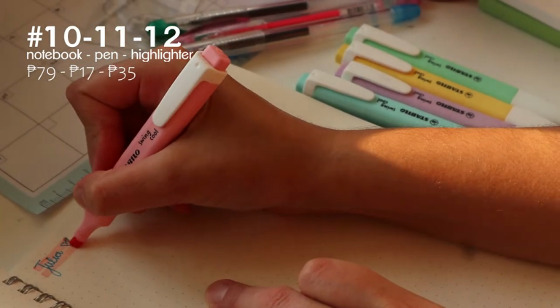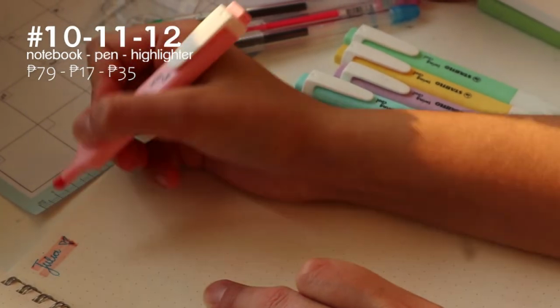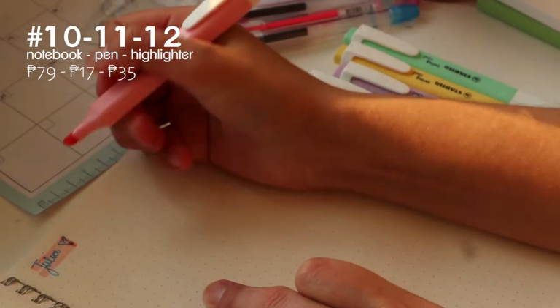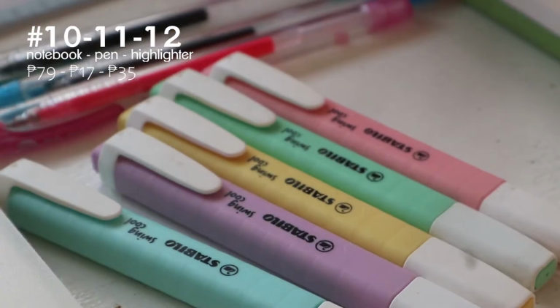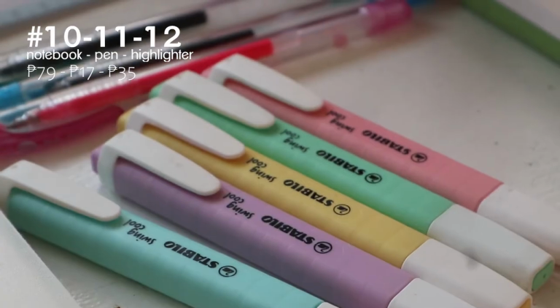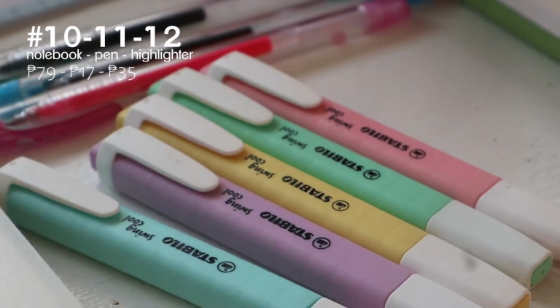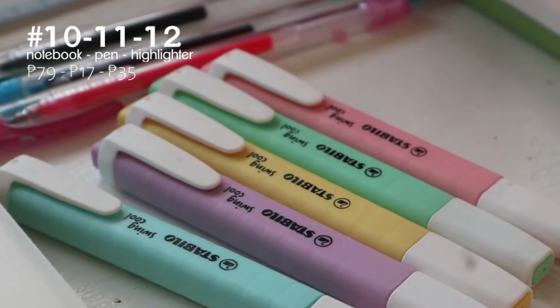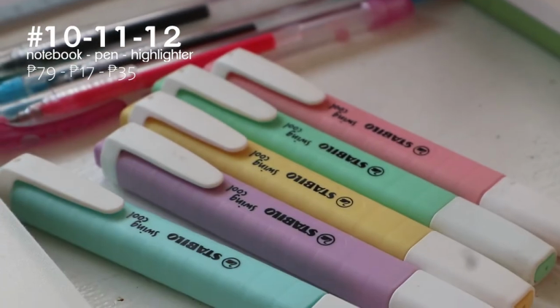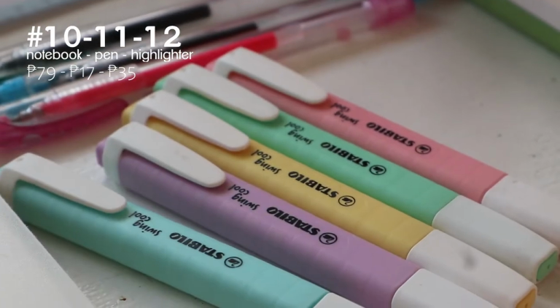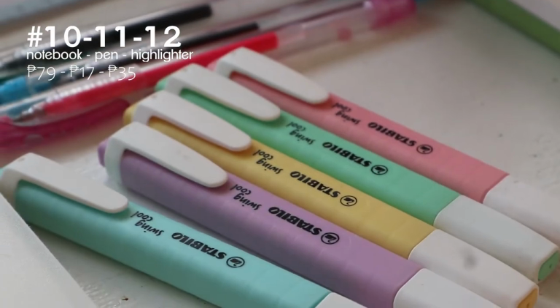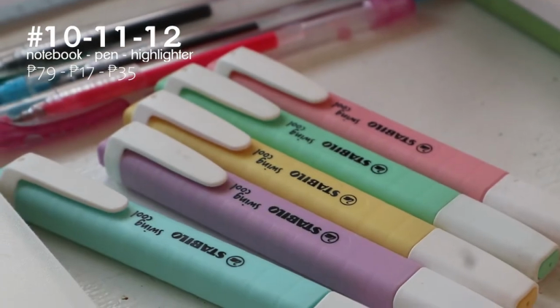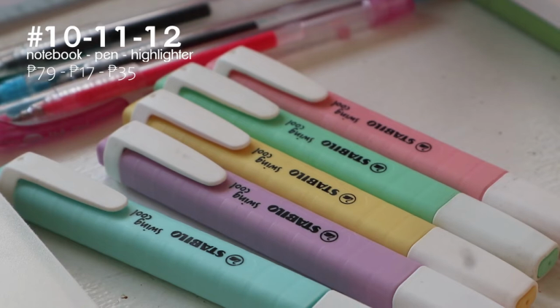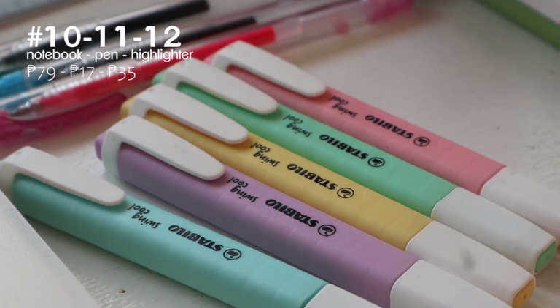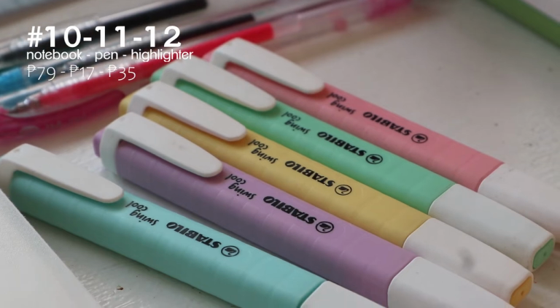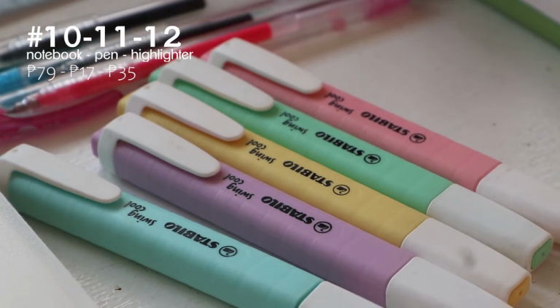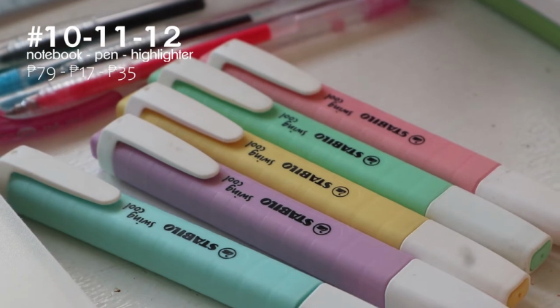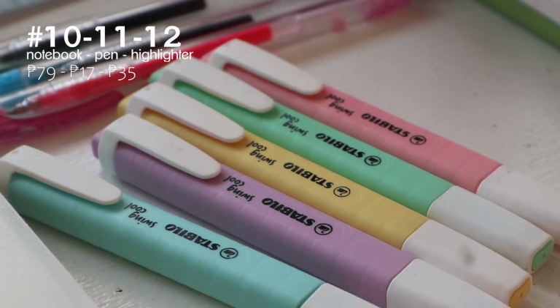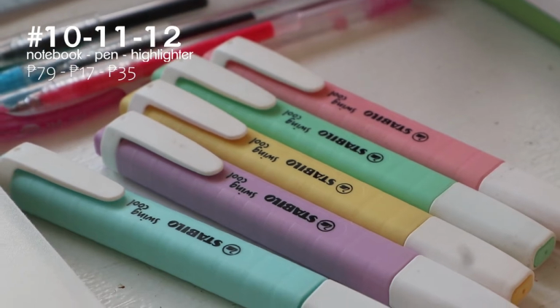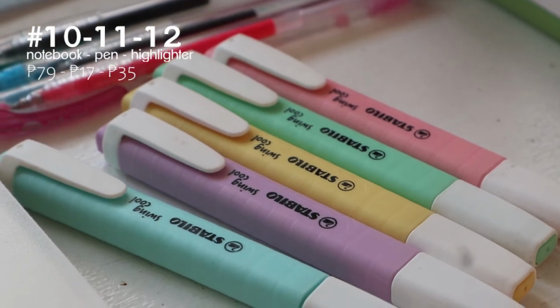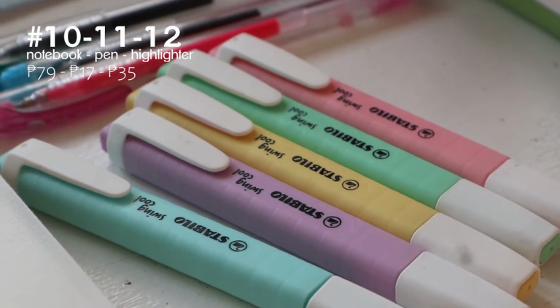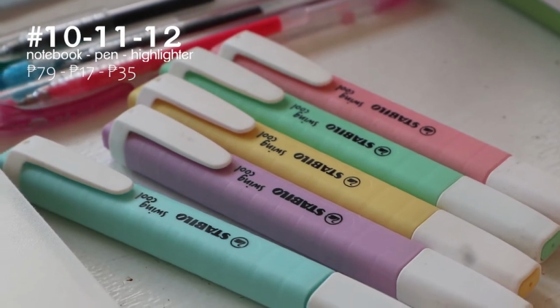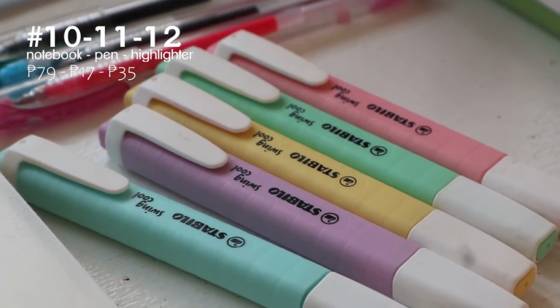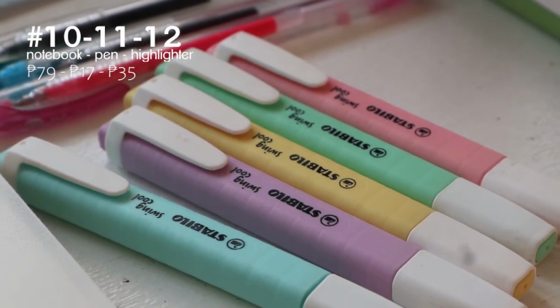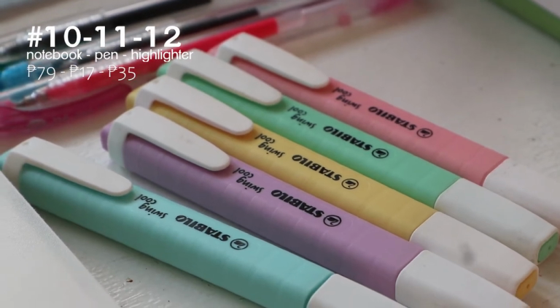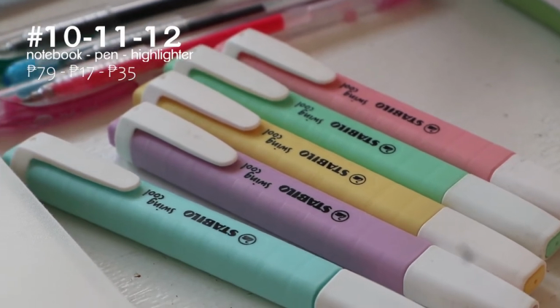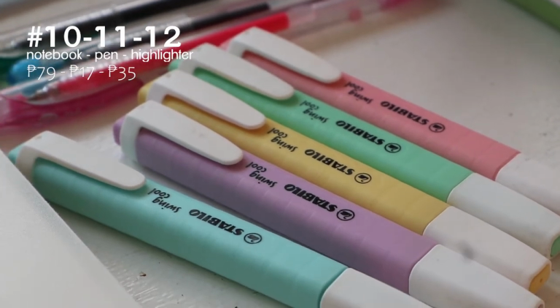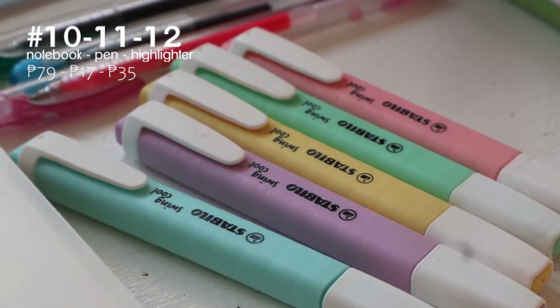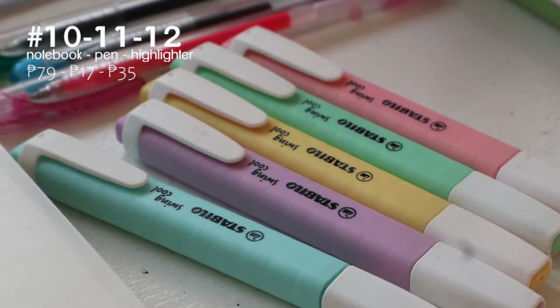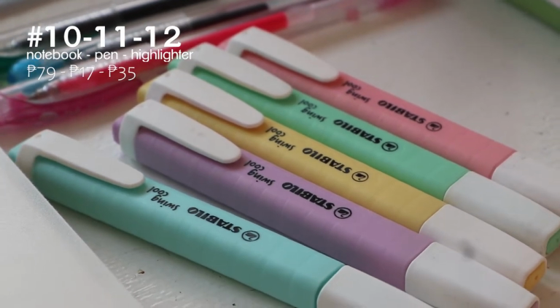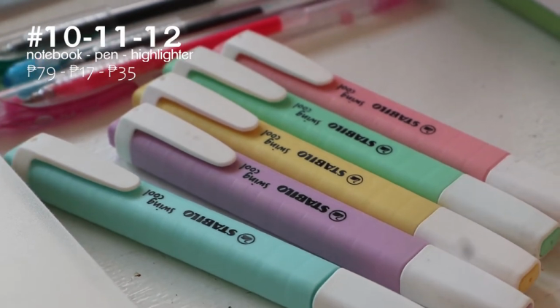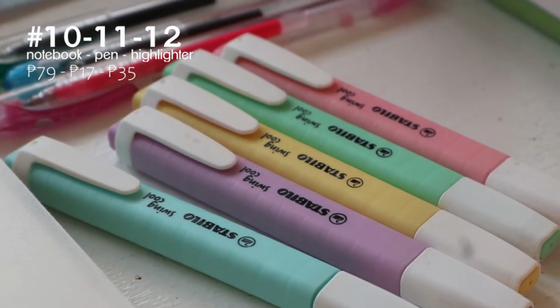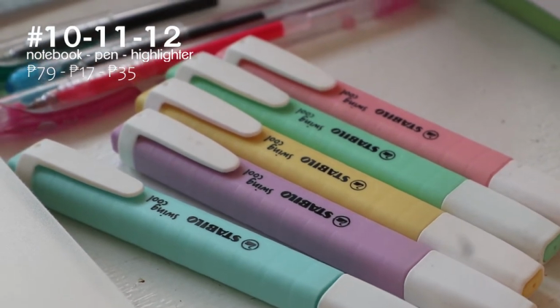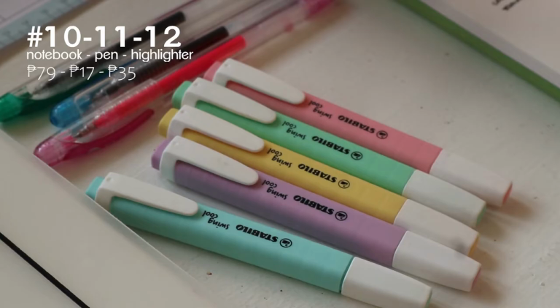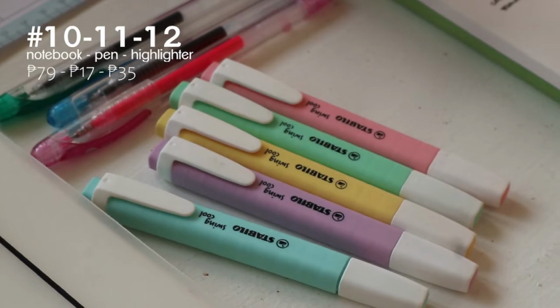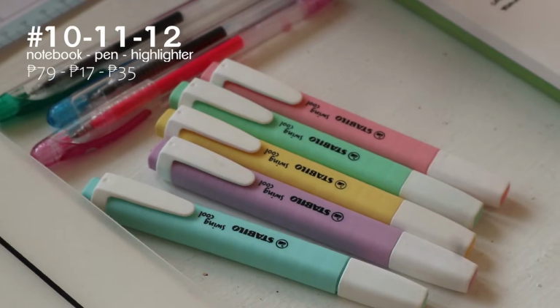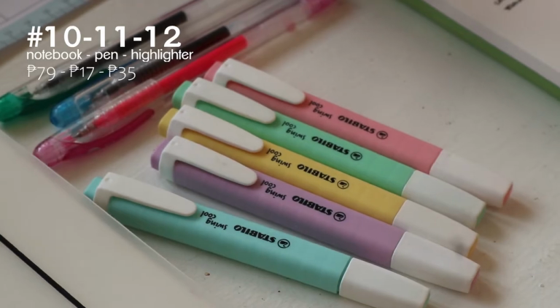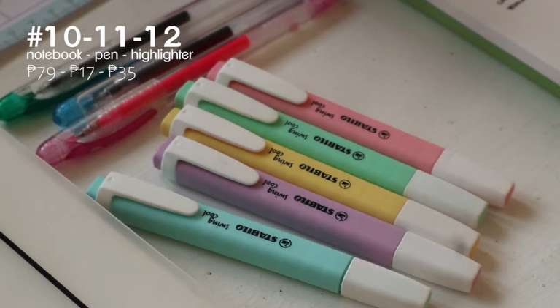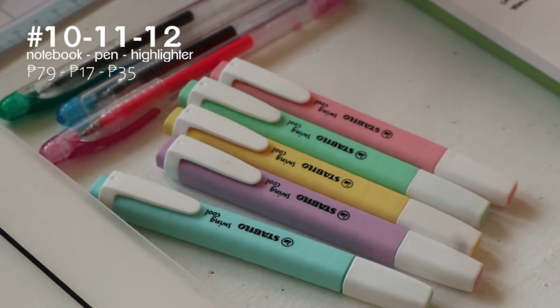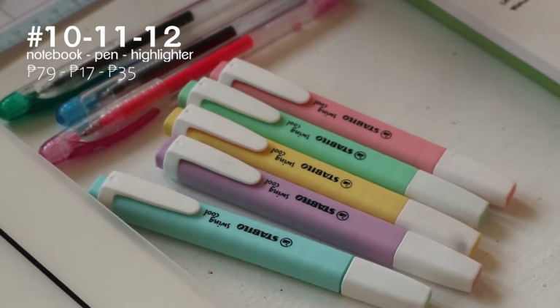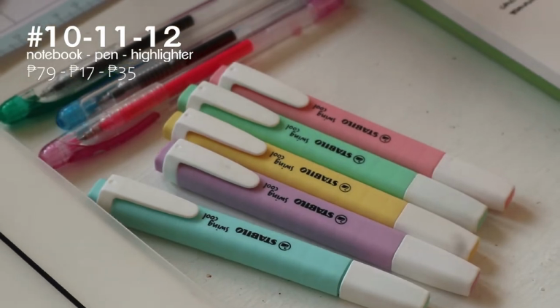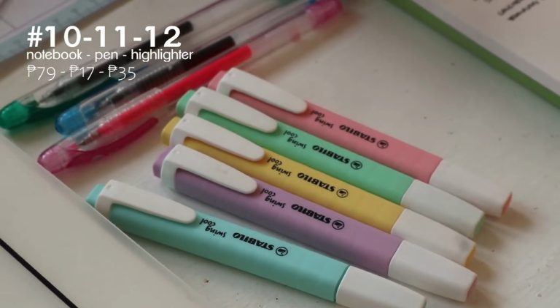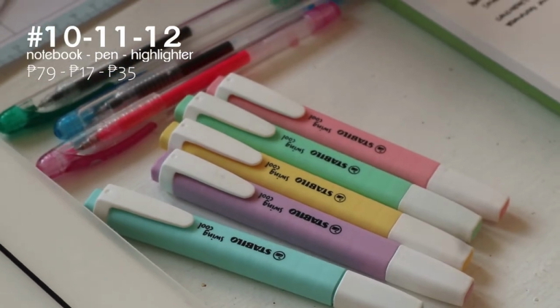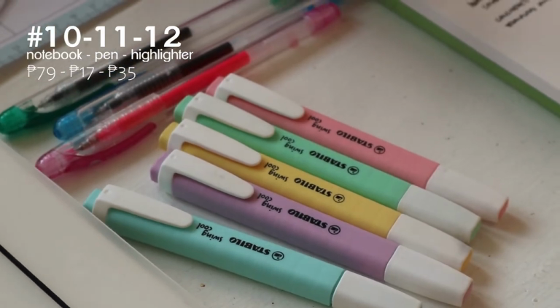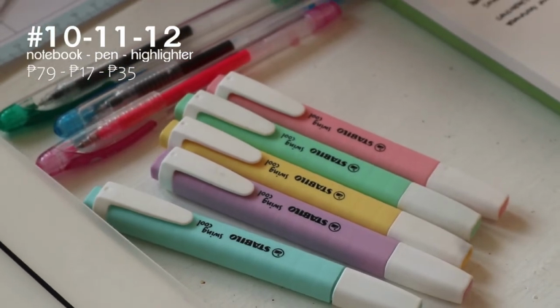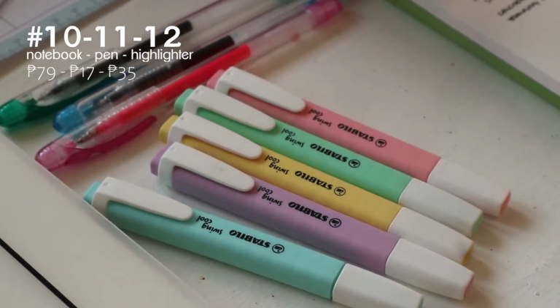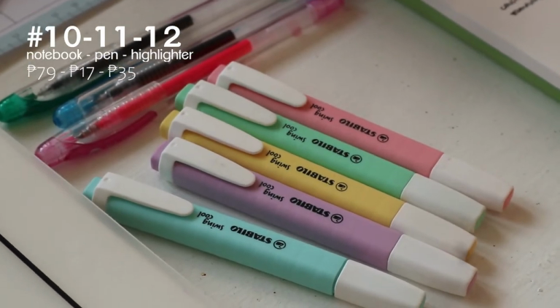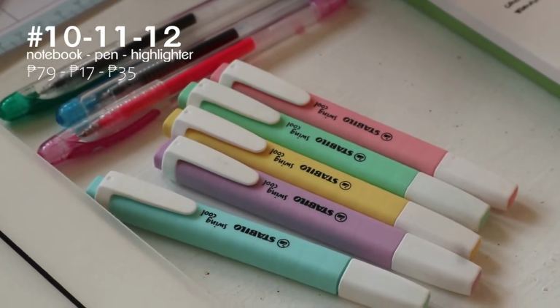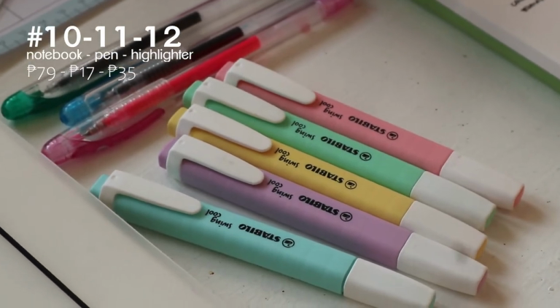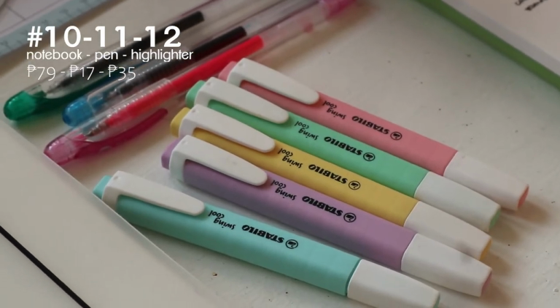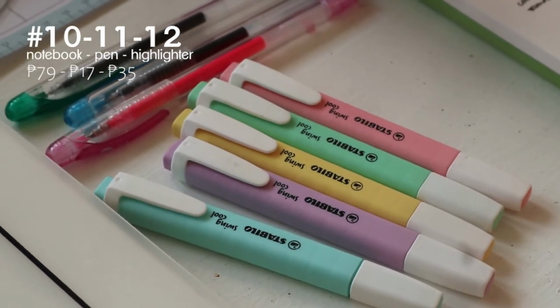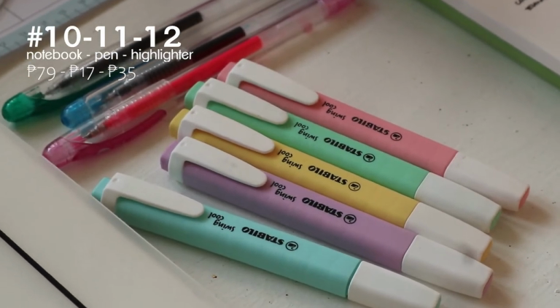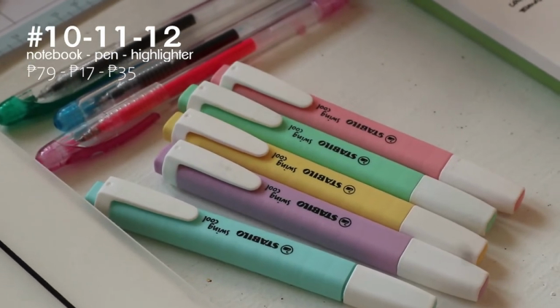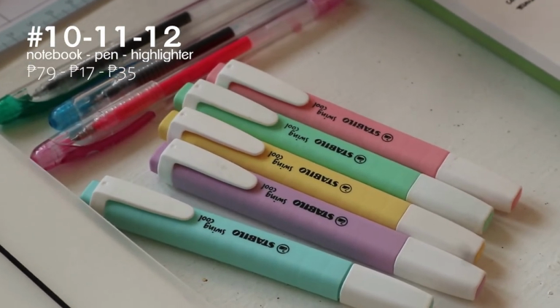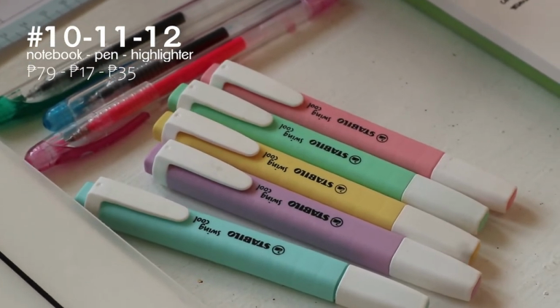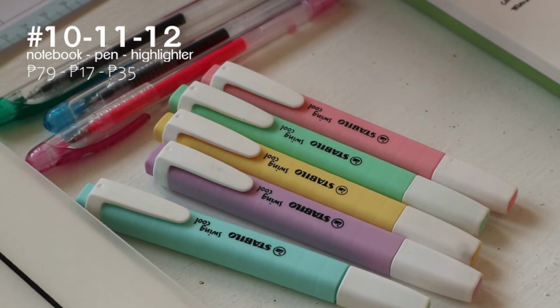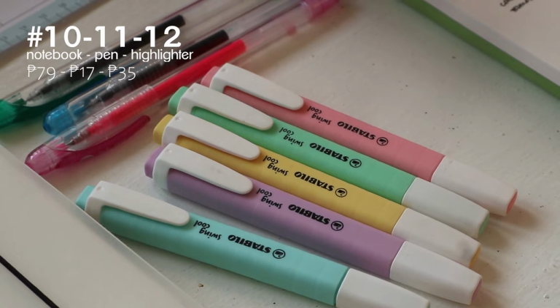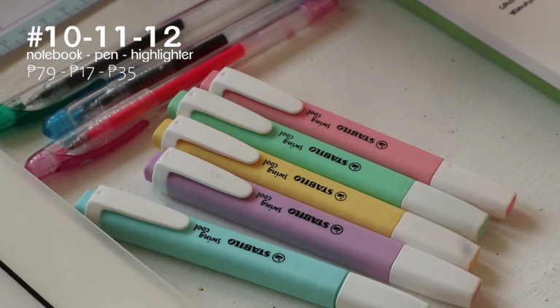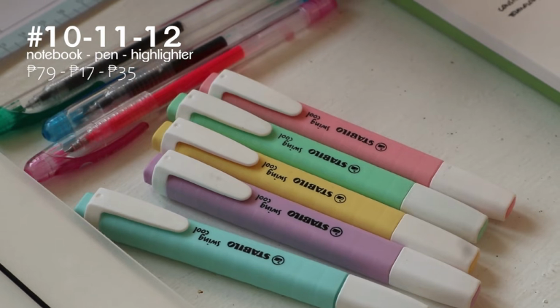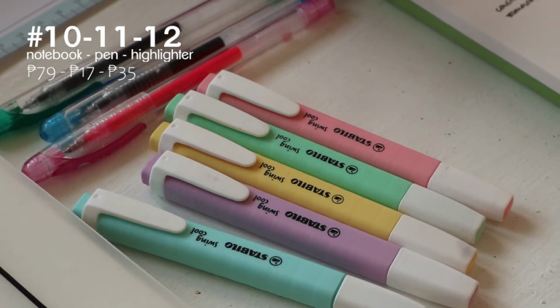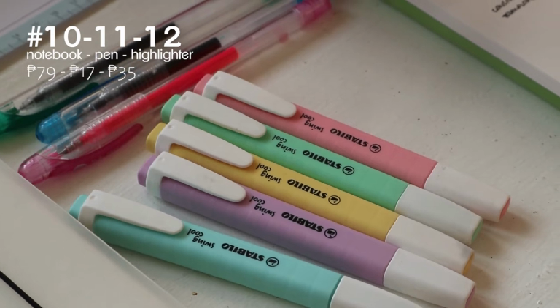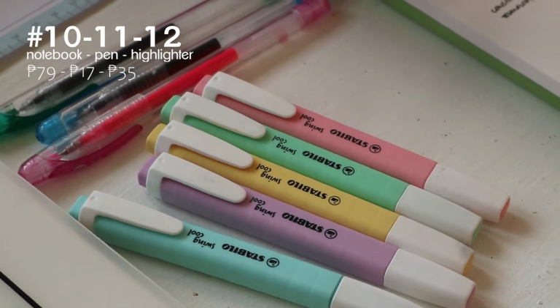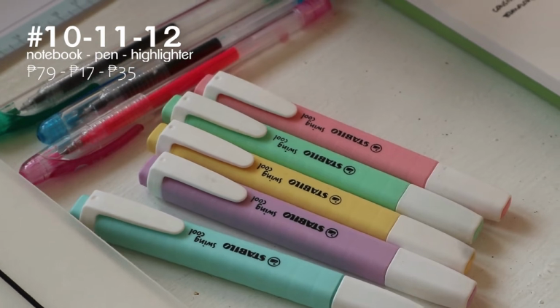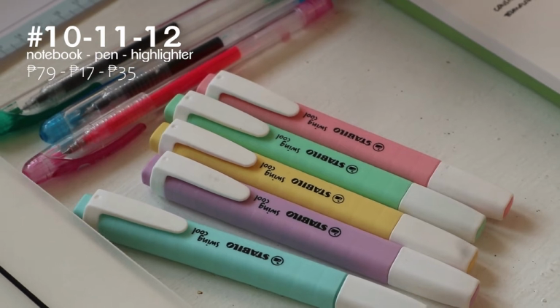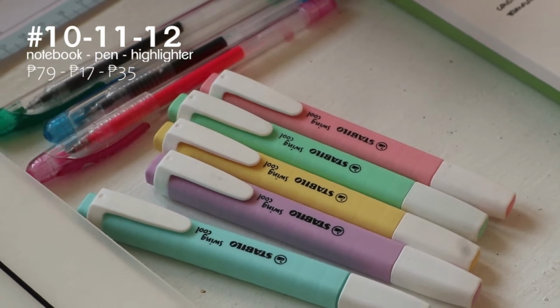I also got these Tablo highlighters in pastel colors. Super duper nice and so cute to look at.